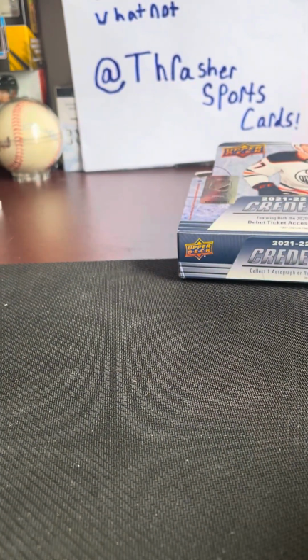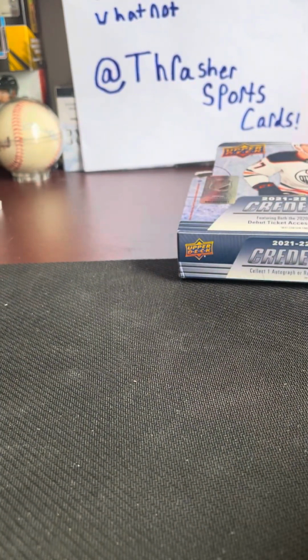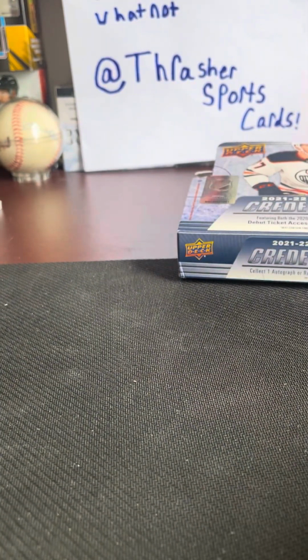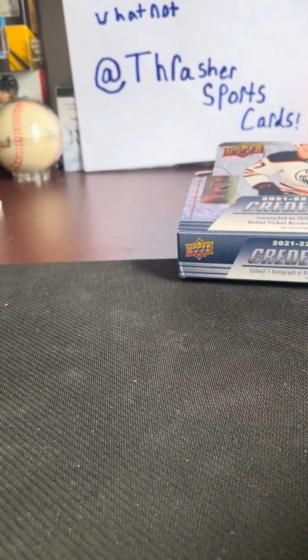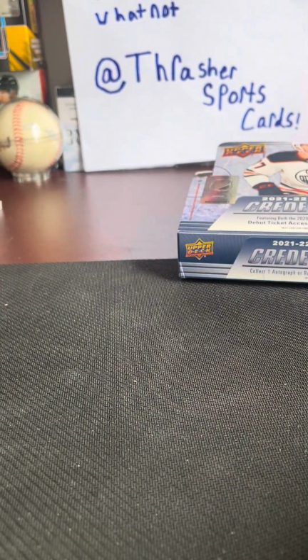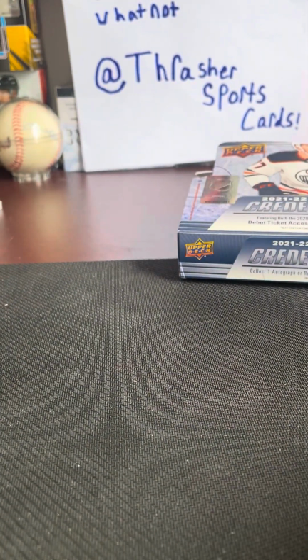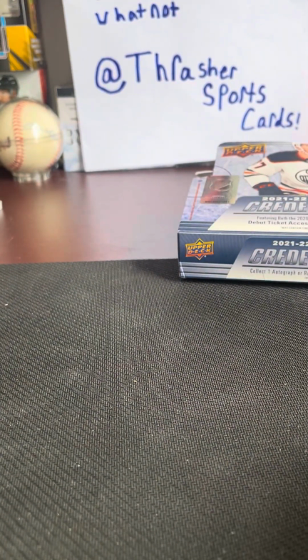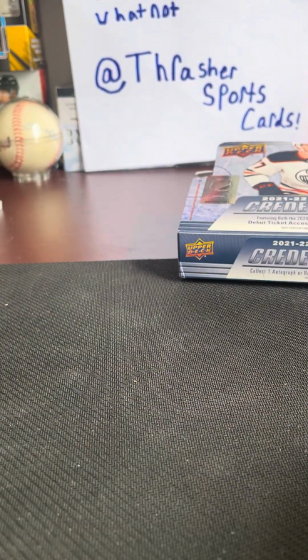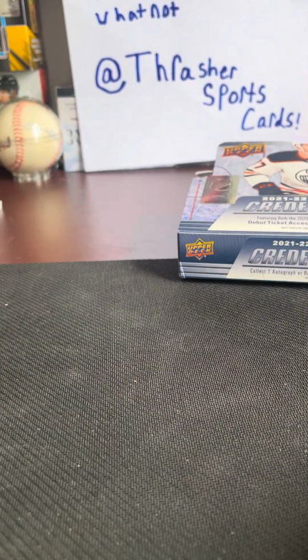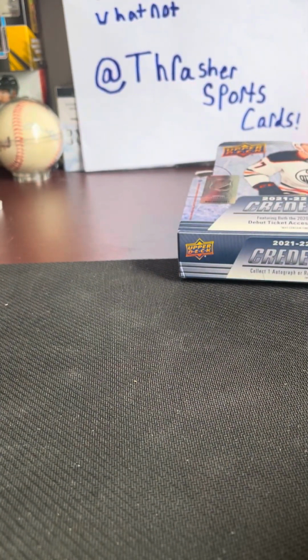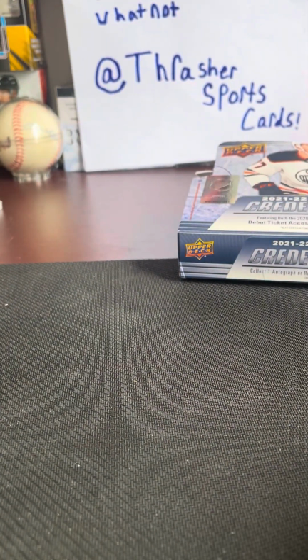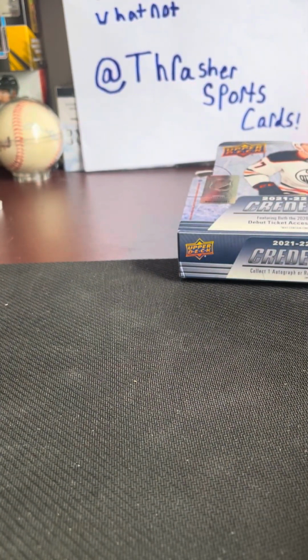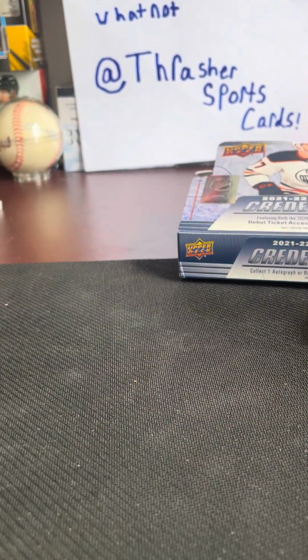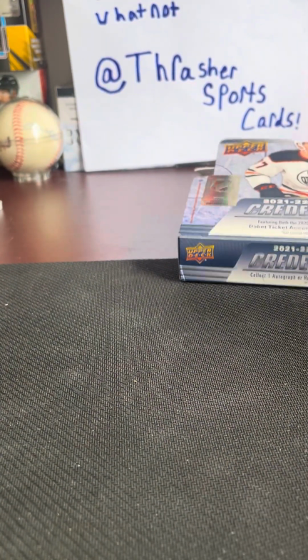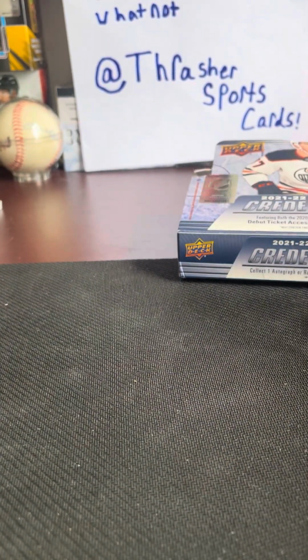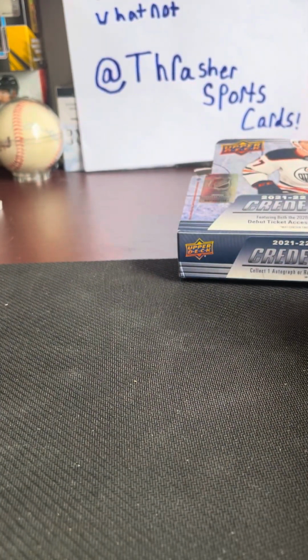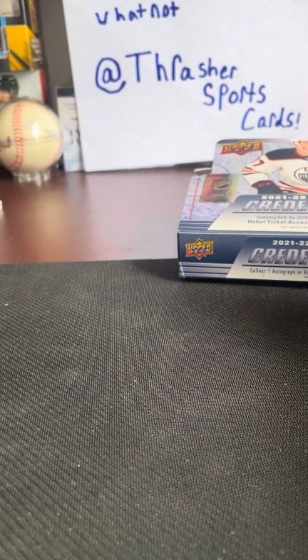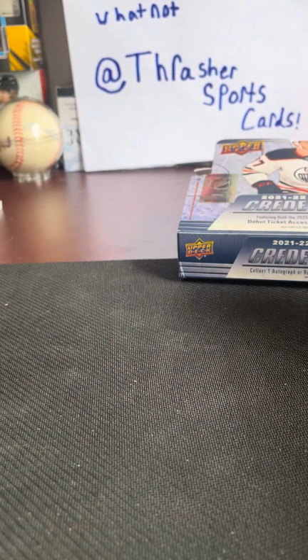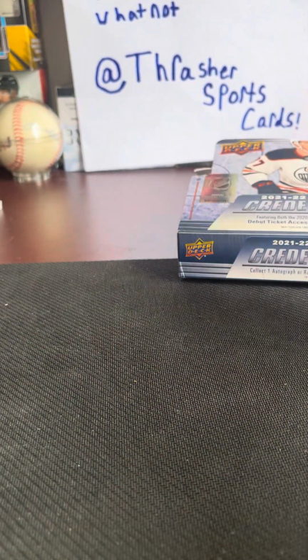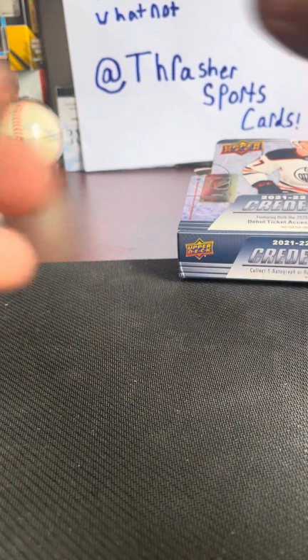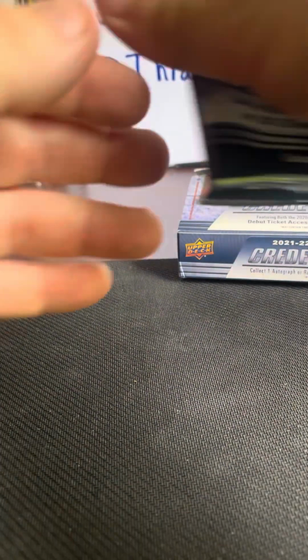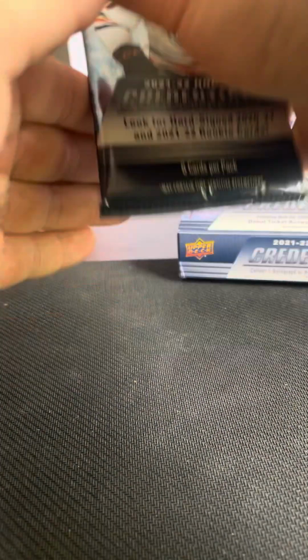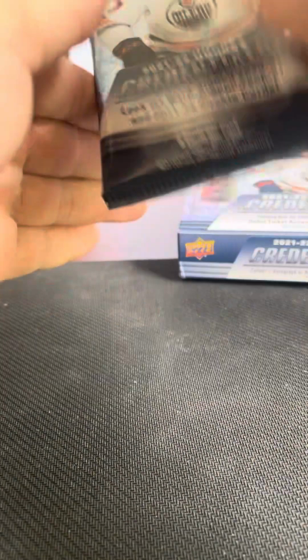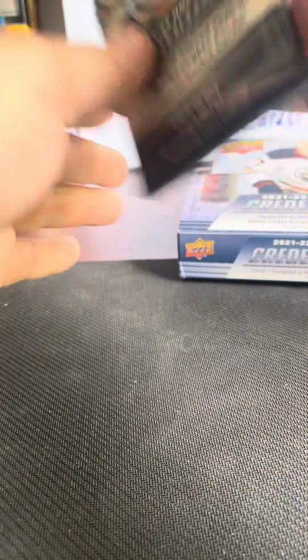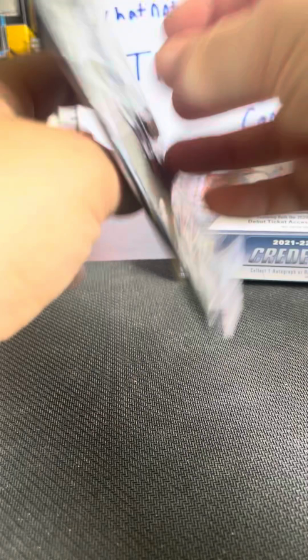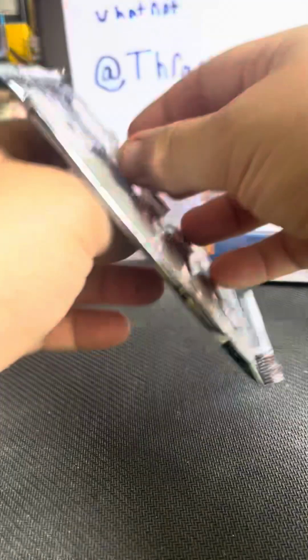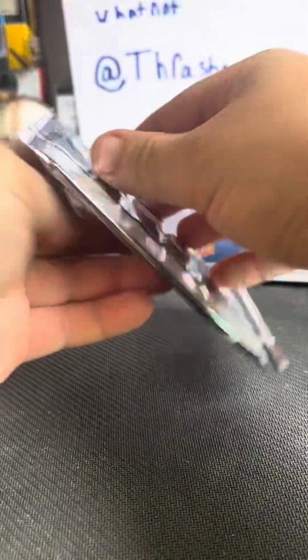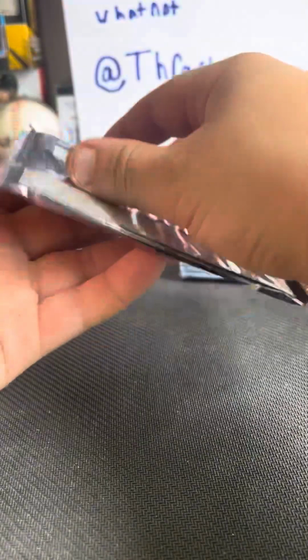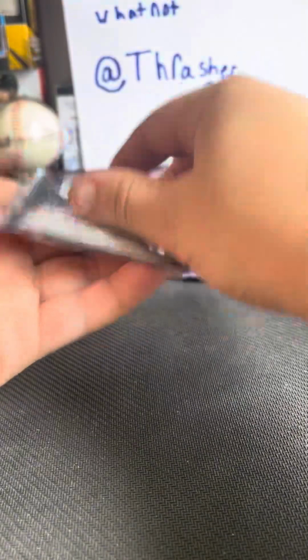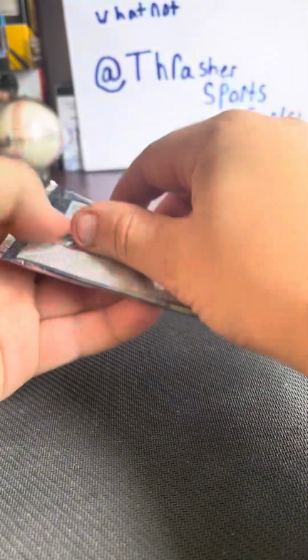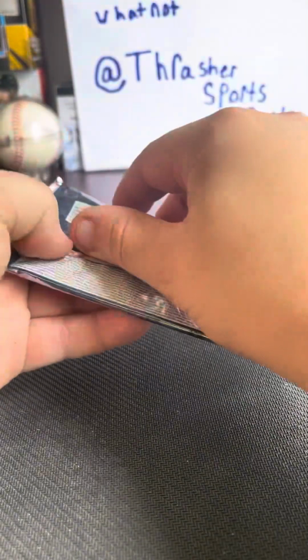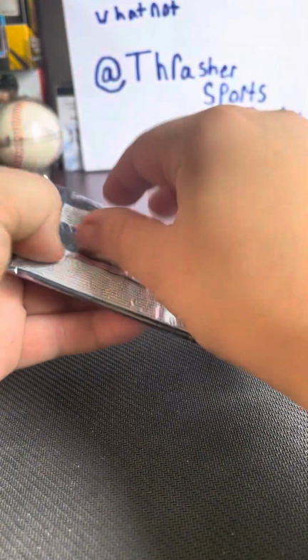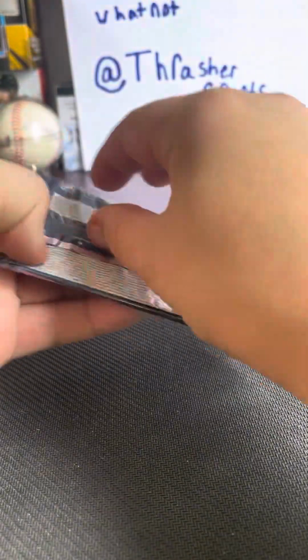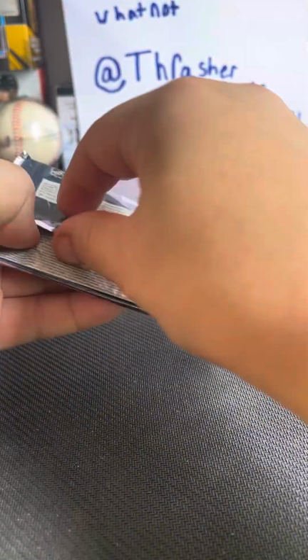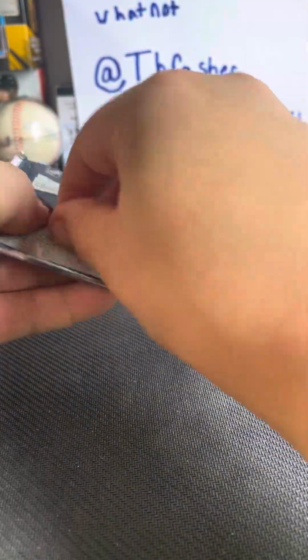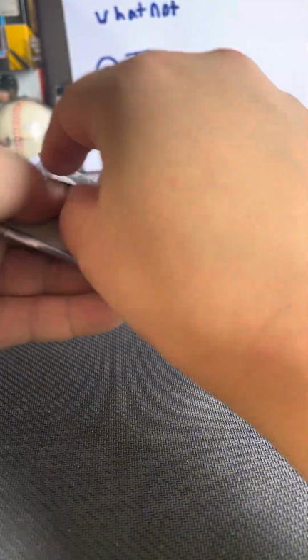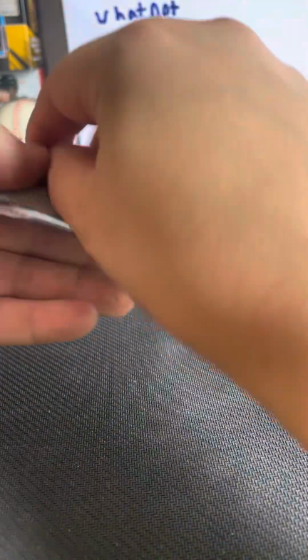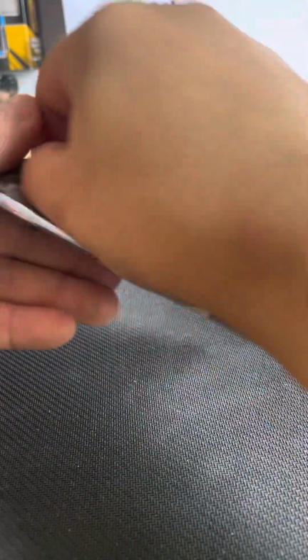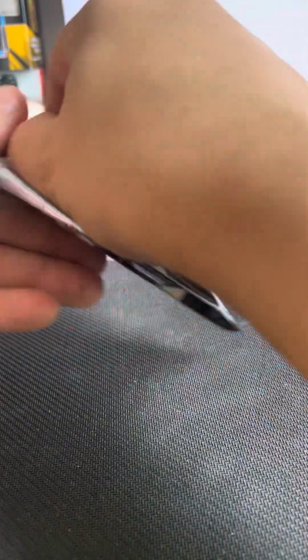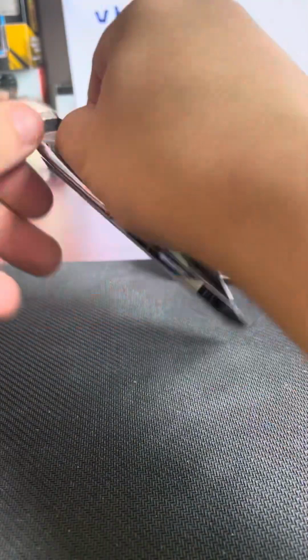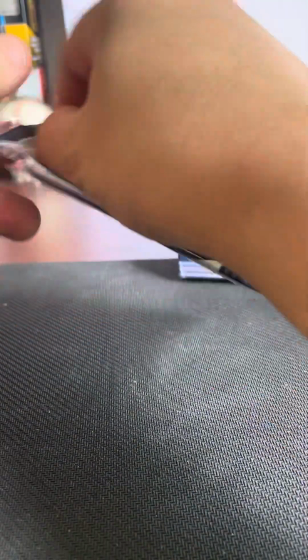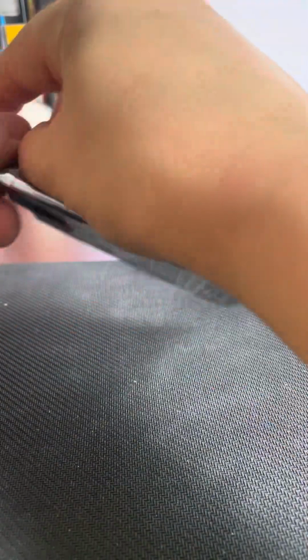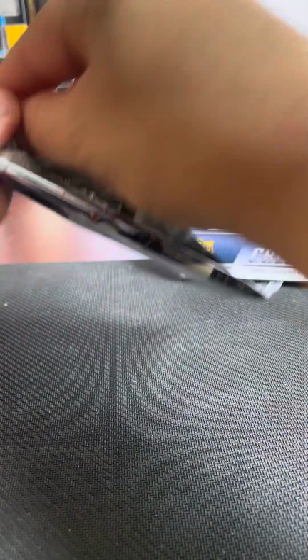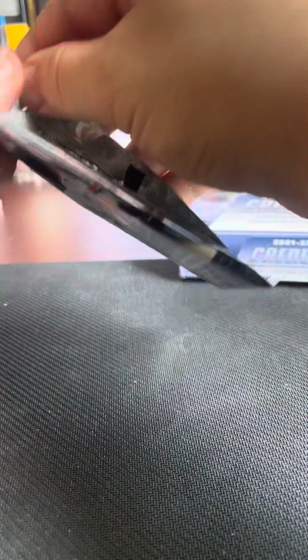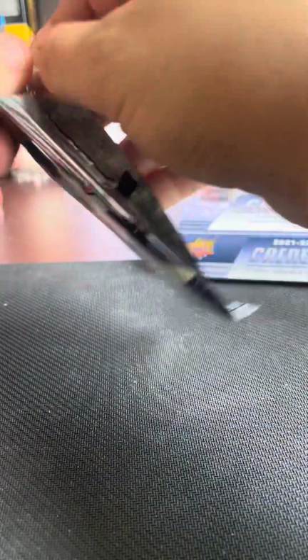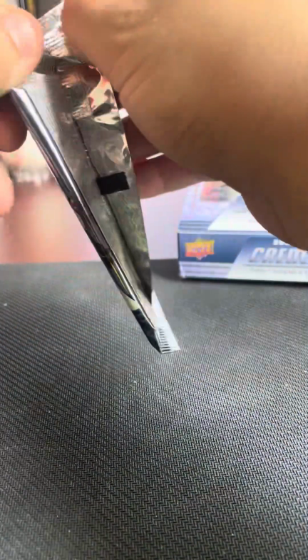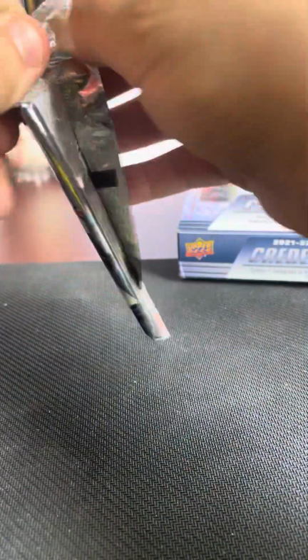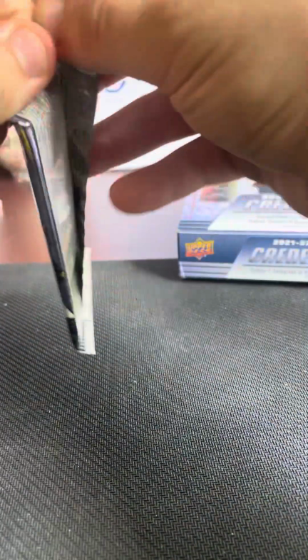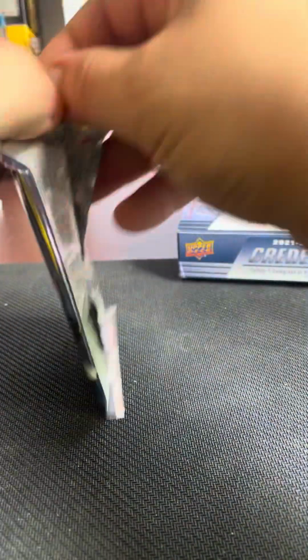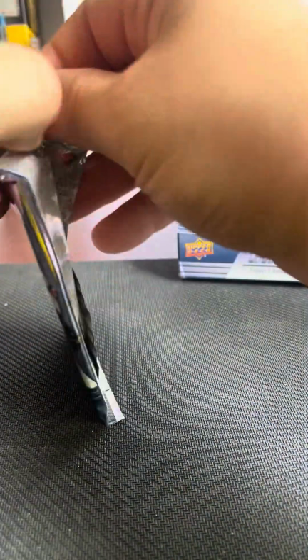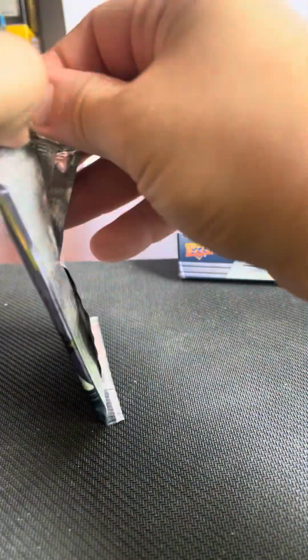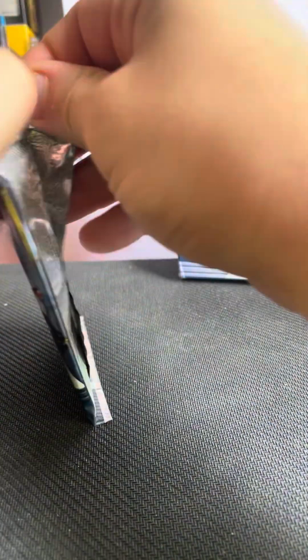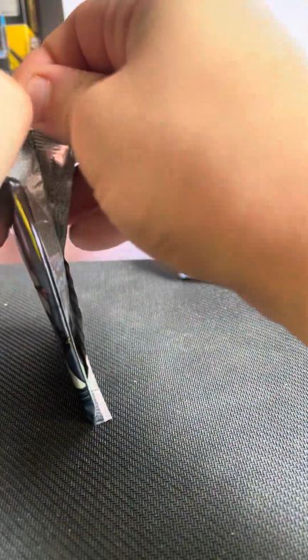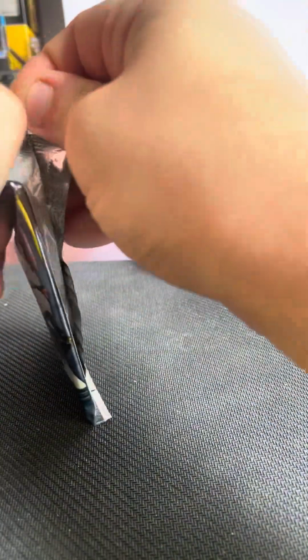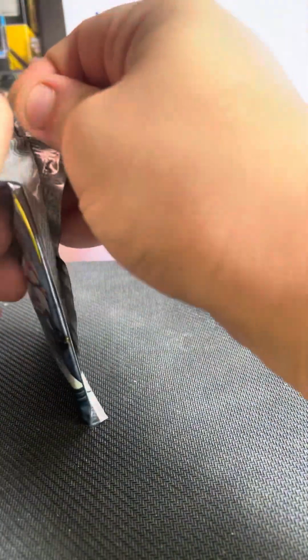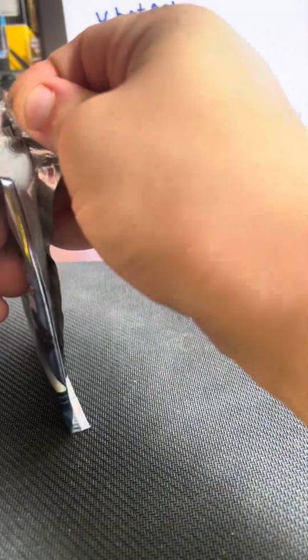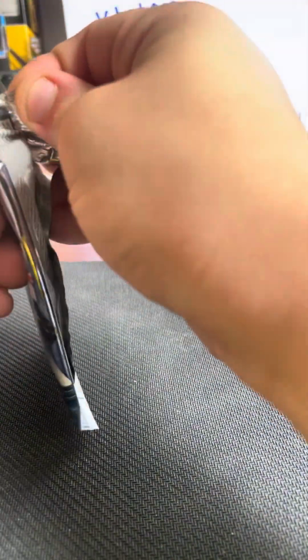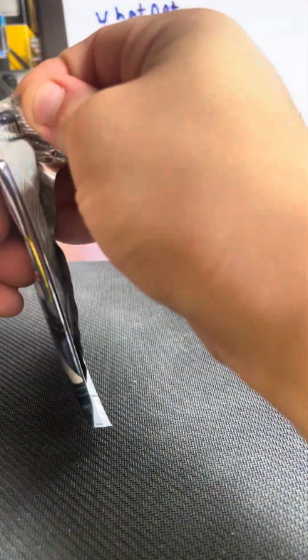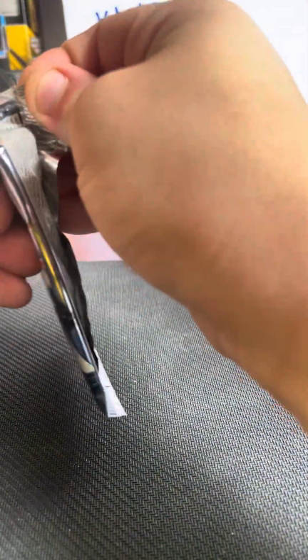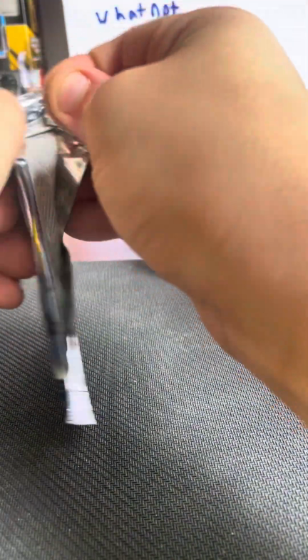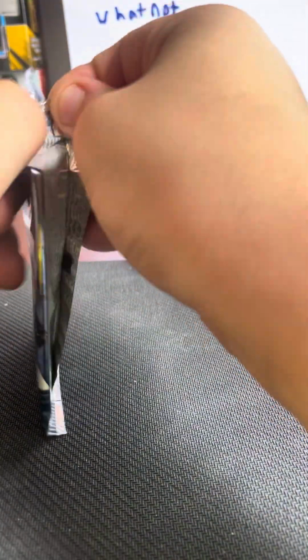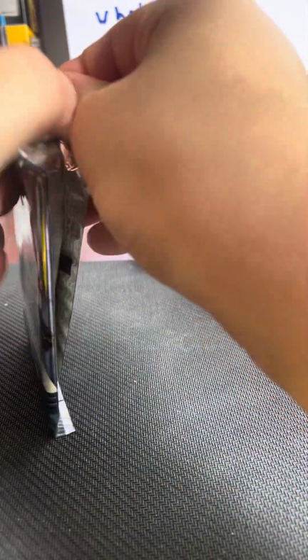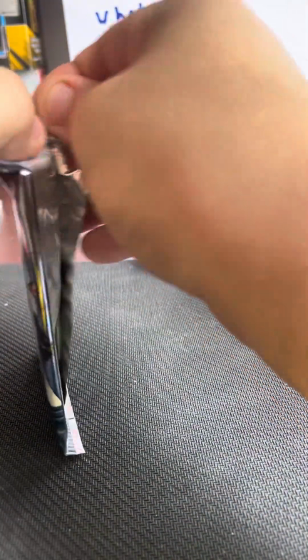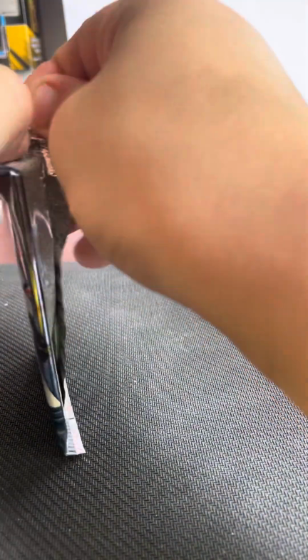Just finished up a card show over at Sports College Cards — check it out, please. What a good dude.